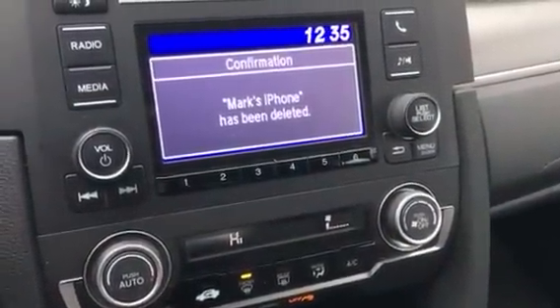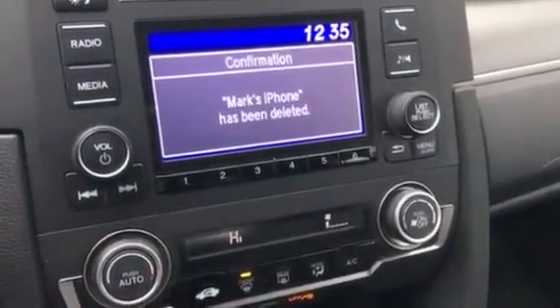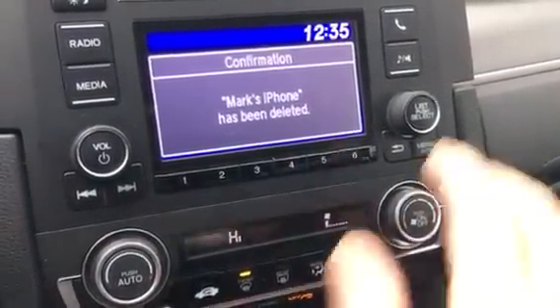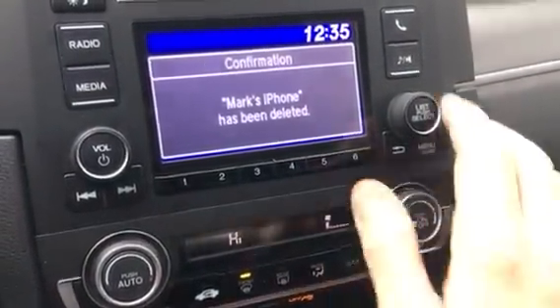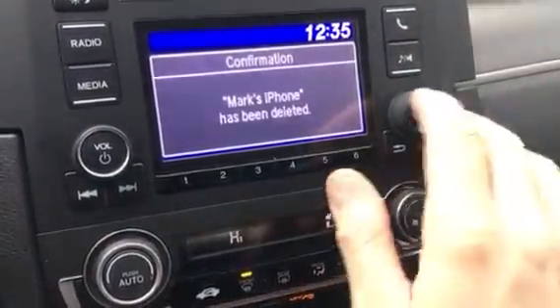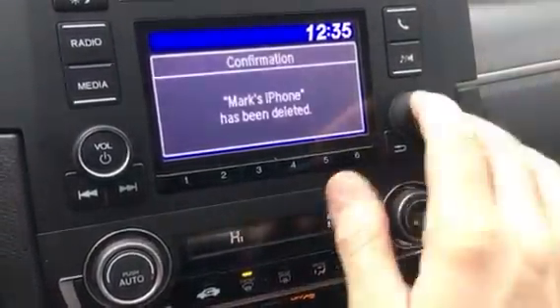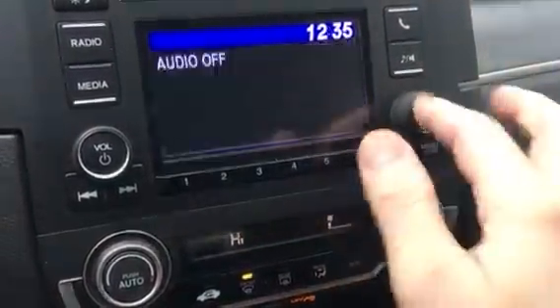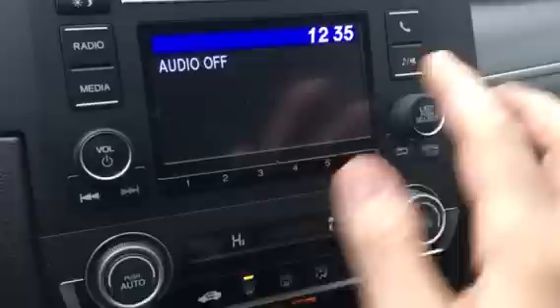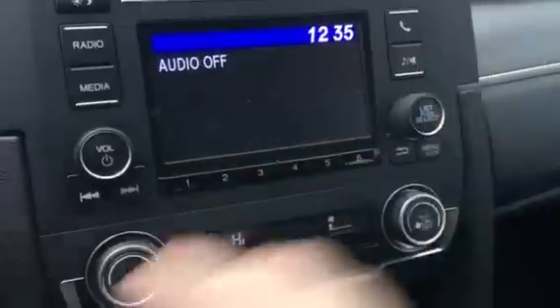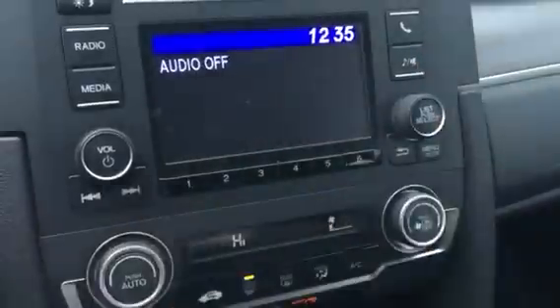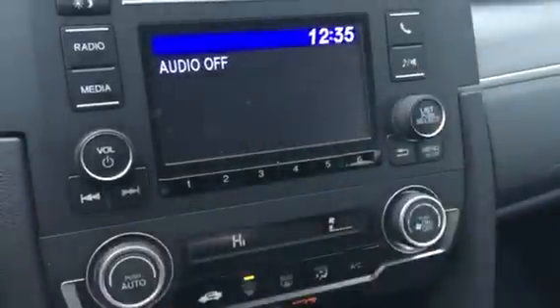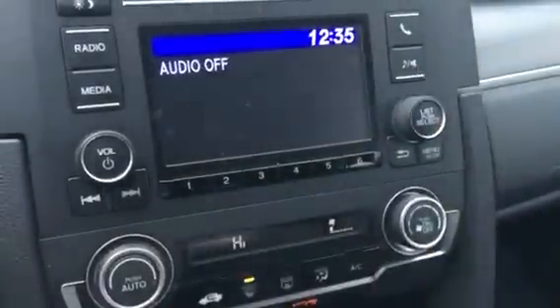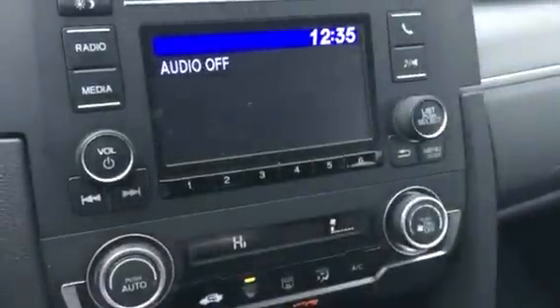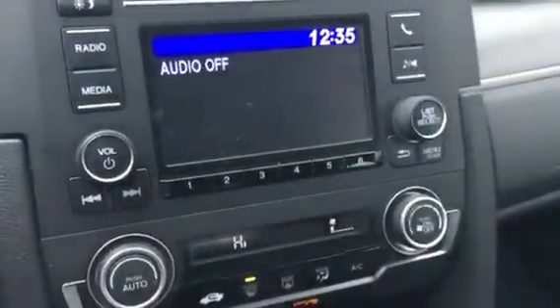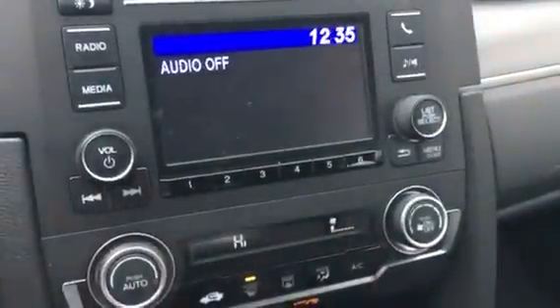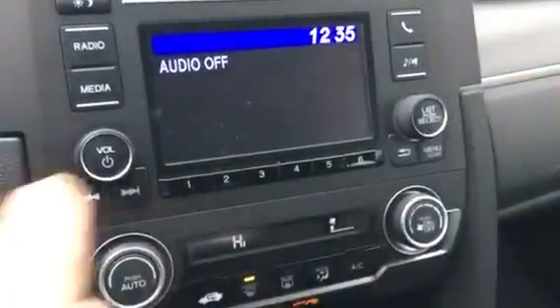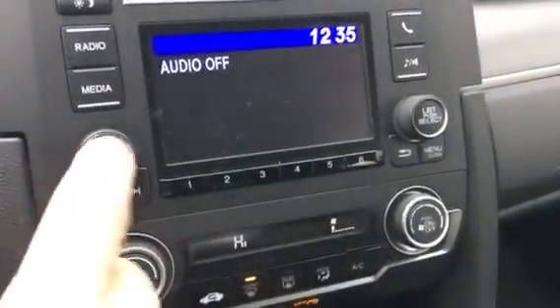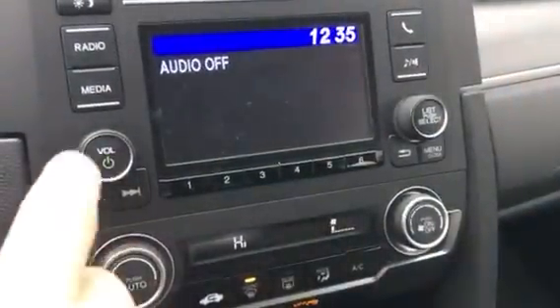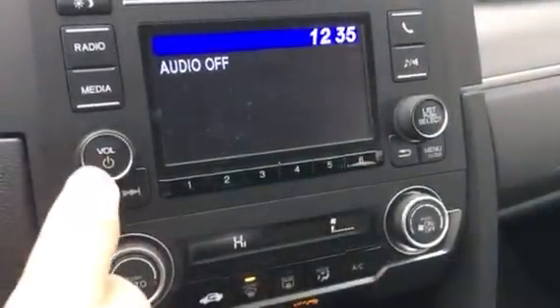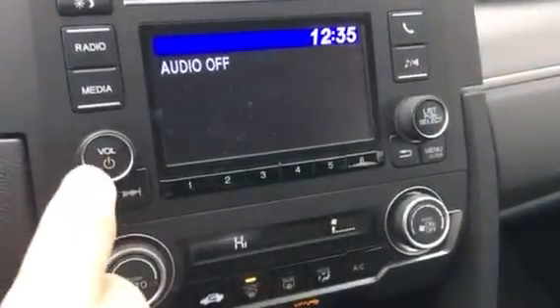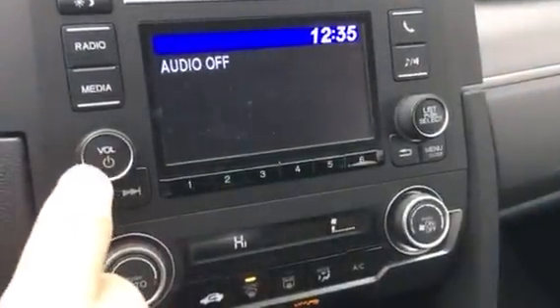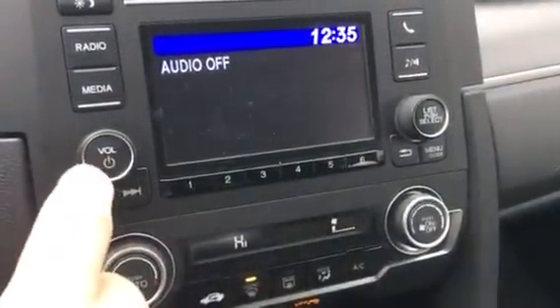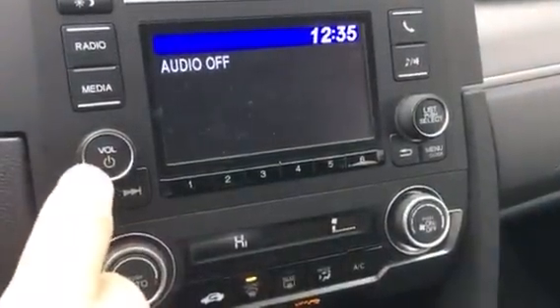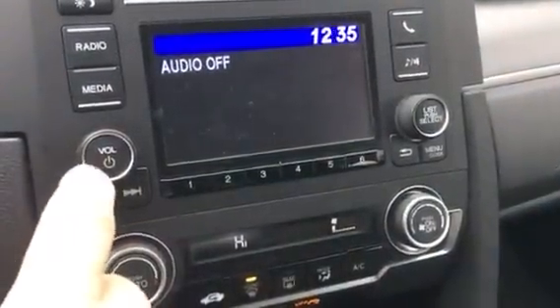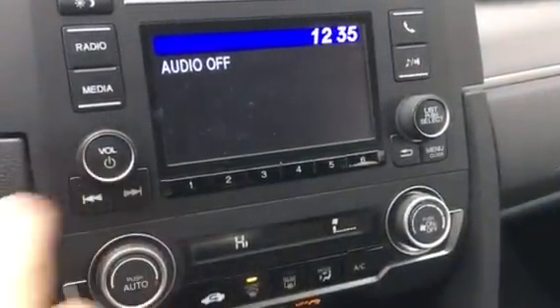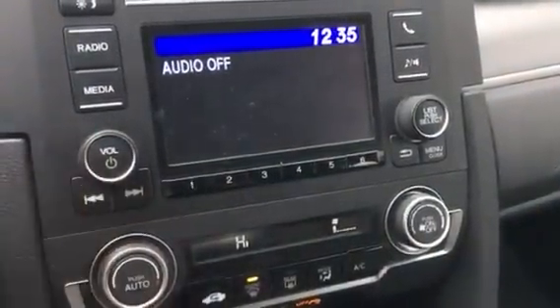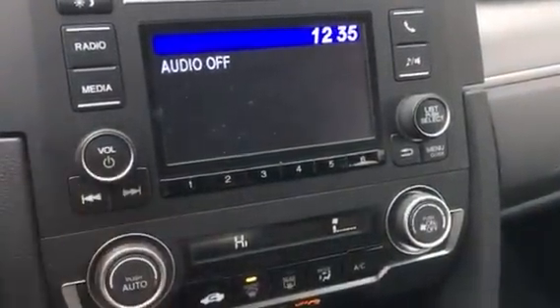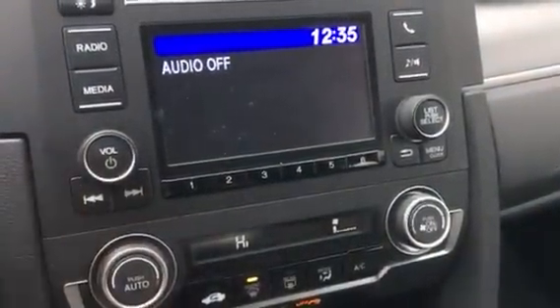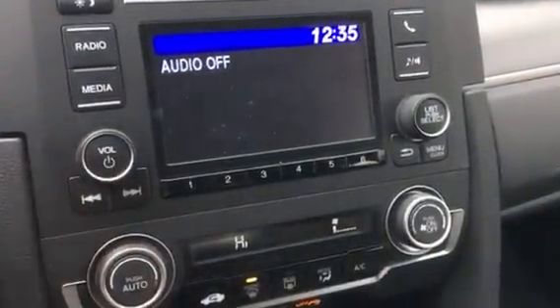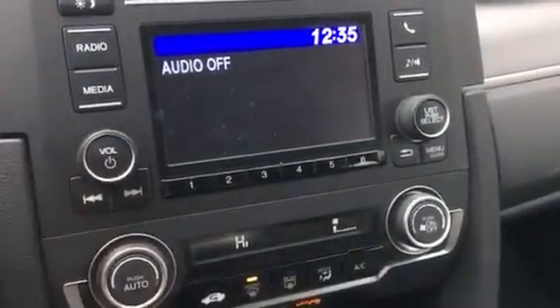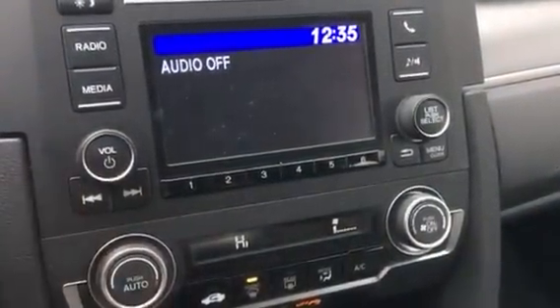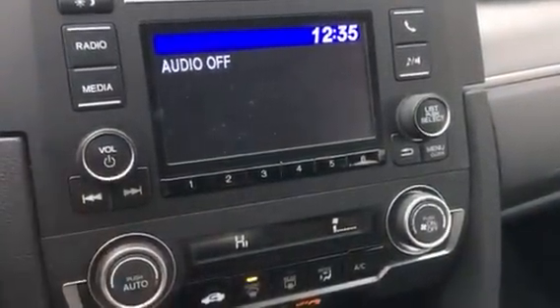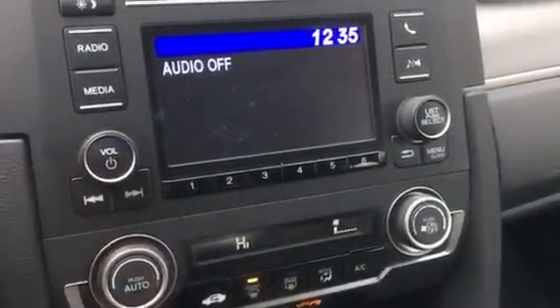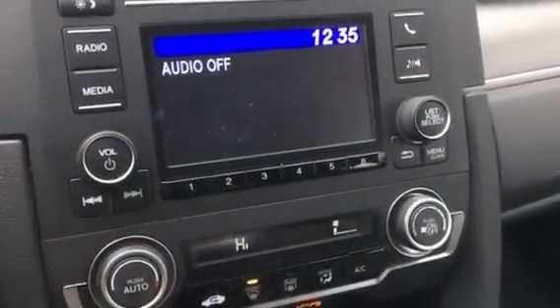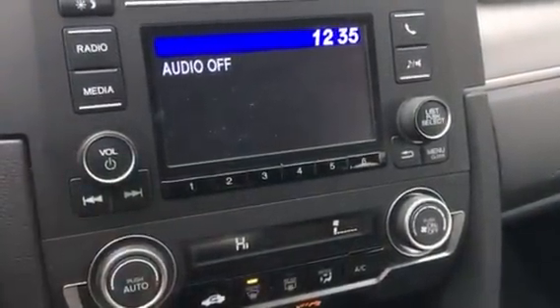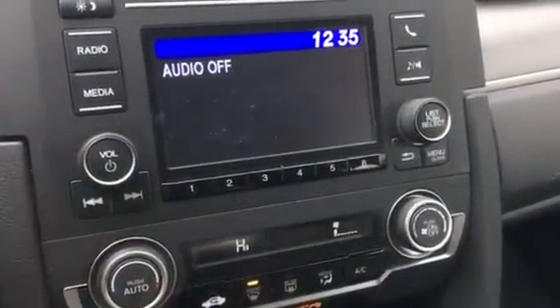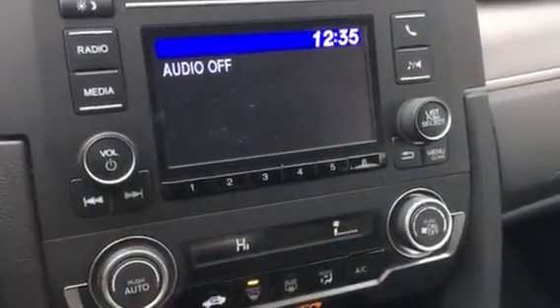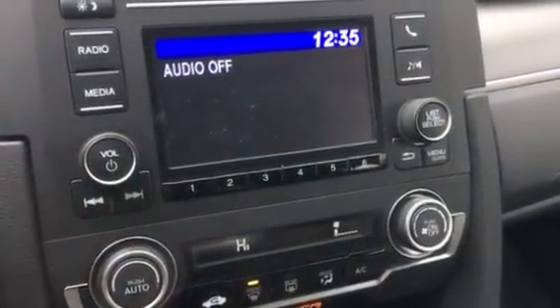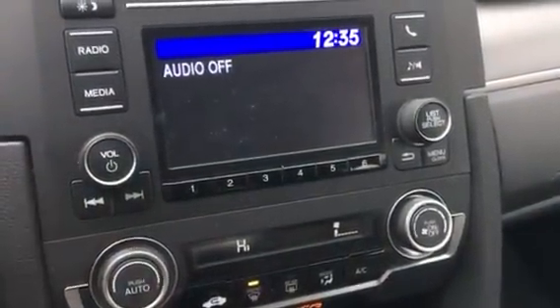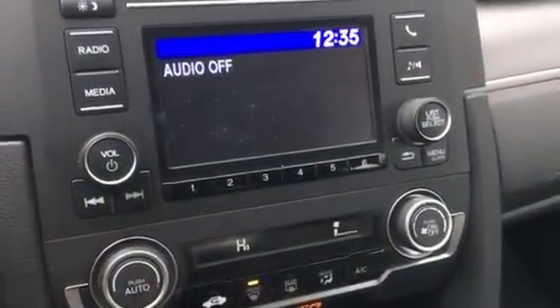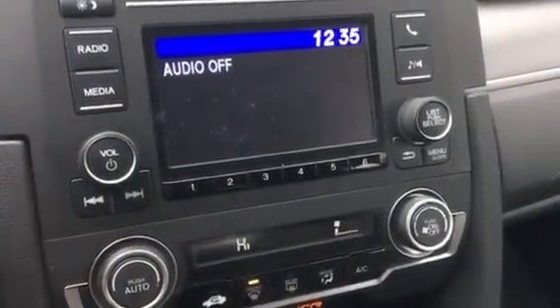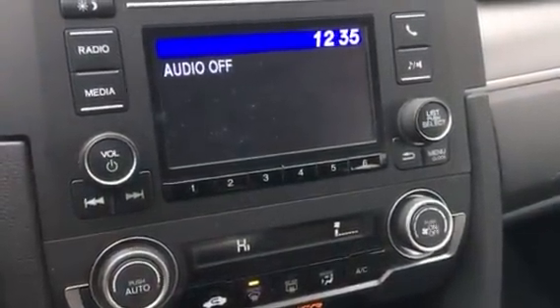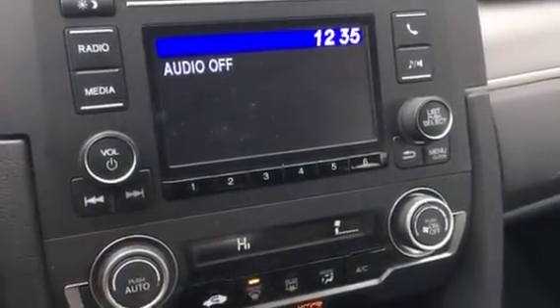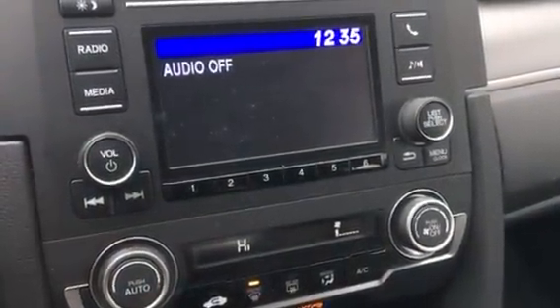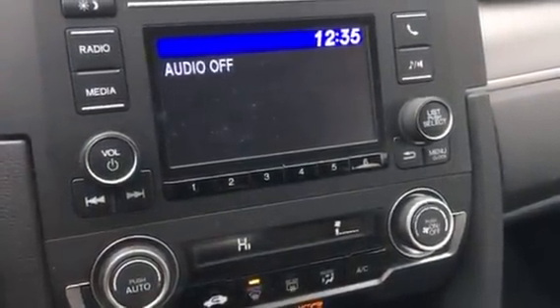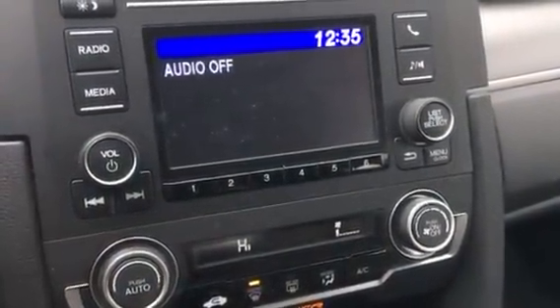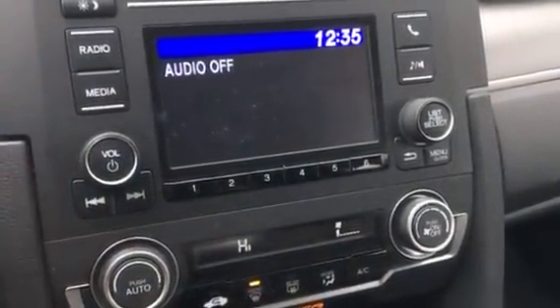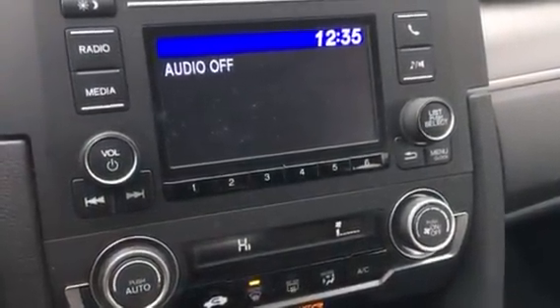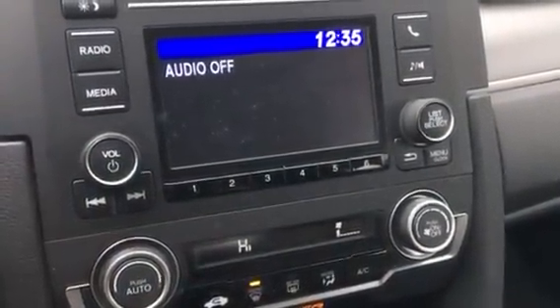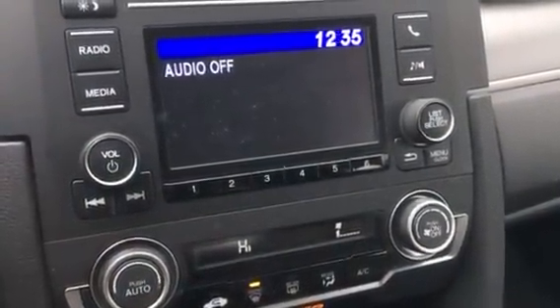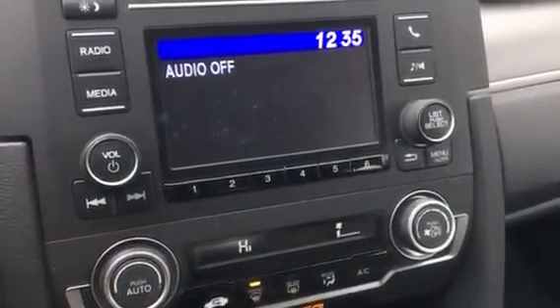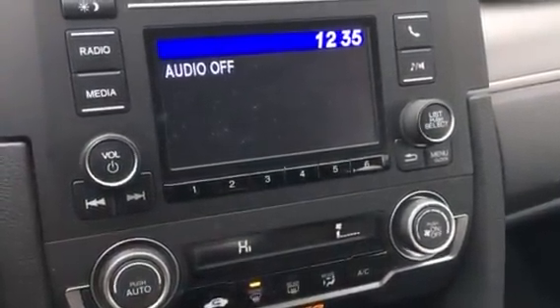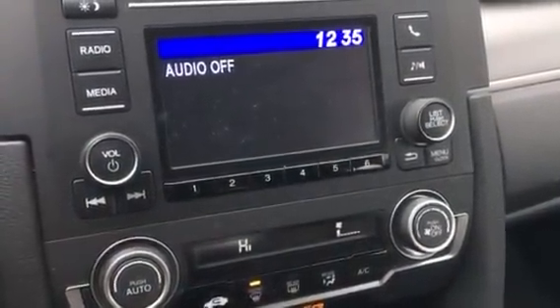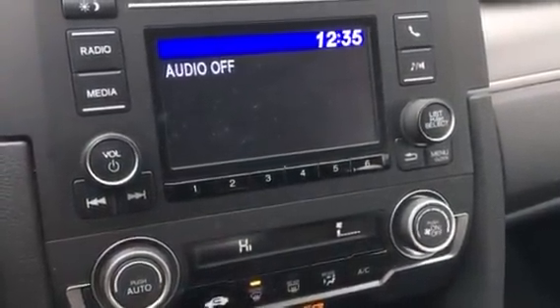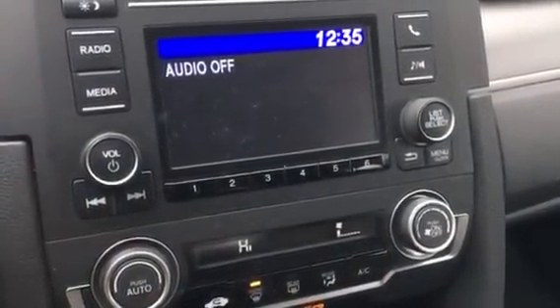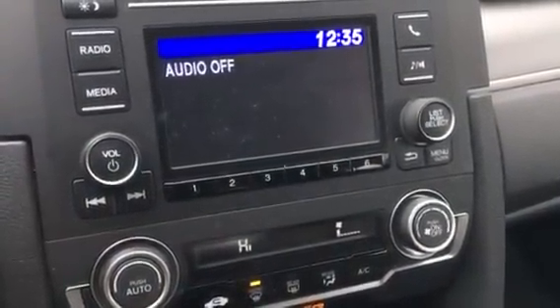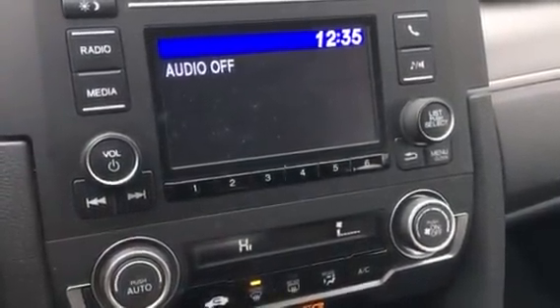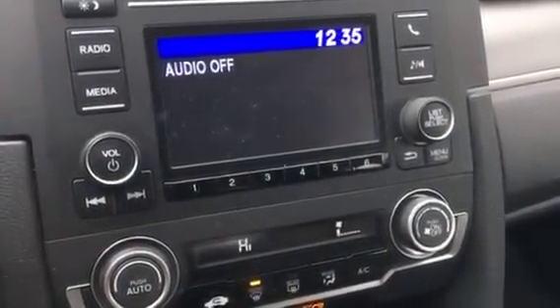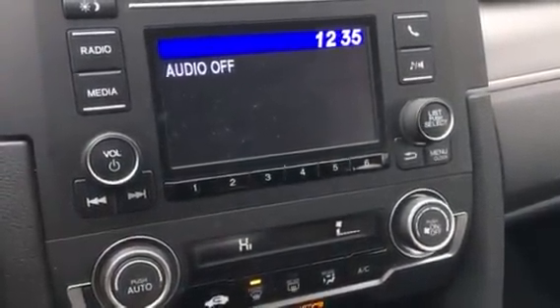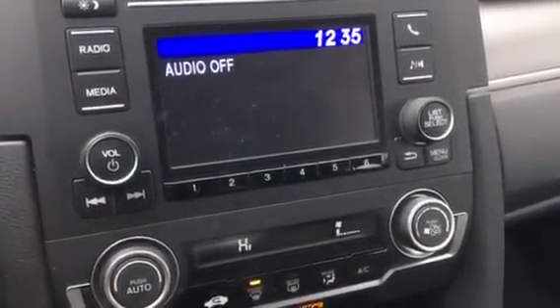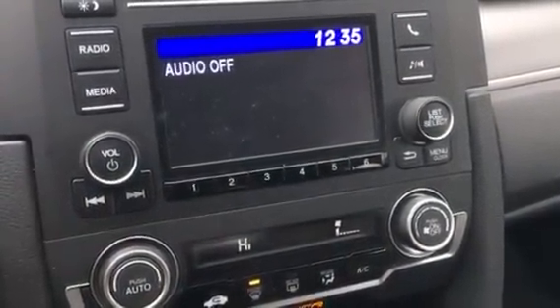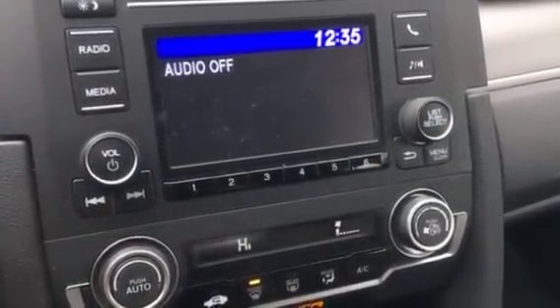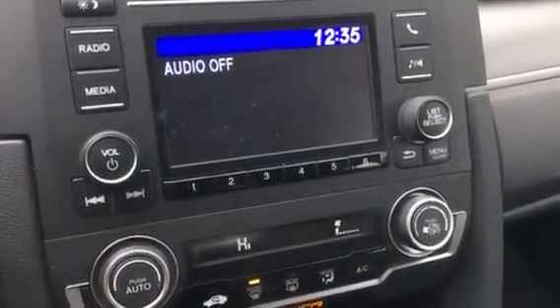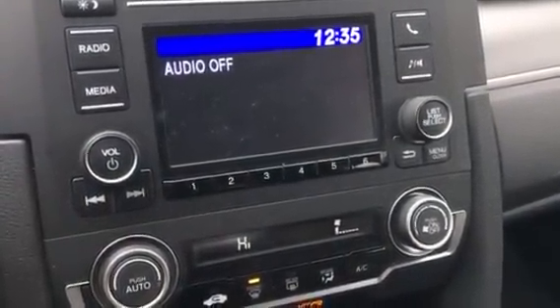That's it — that bluetooth device has now been deleted from your Honda infotainment system.